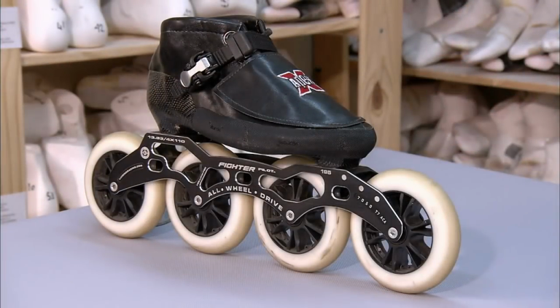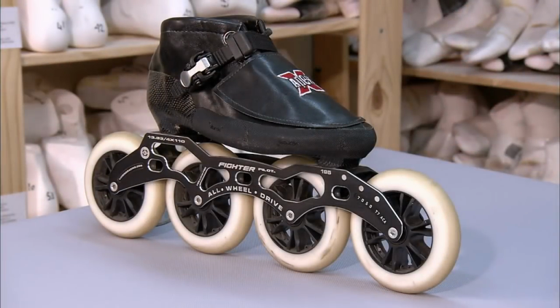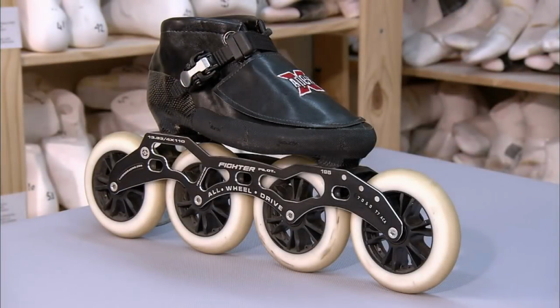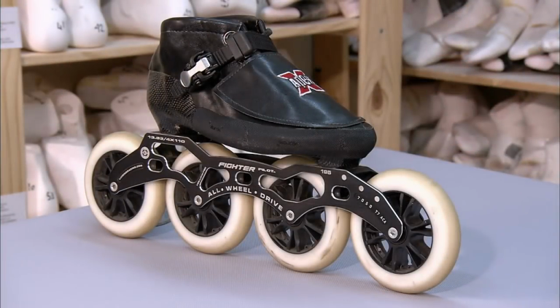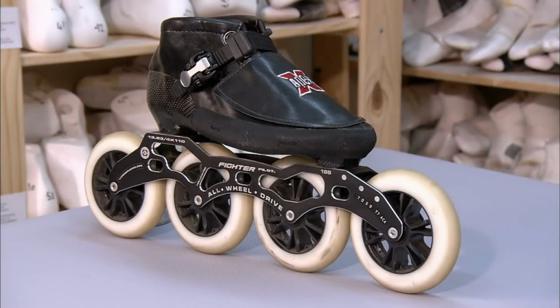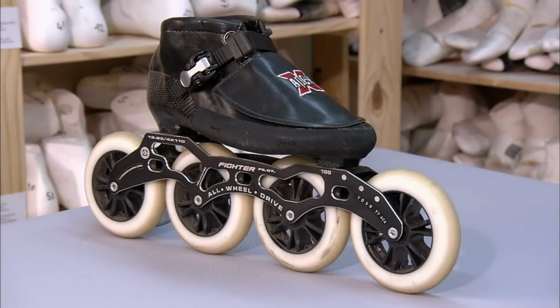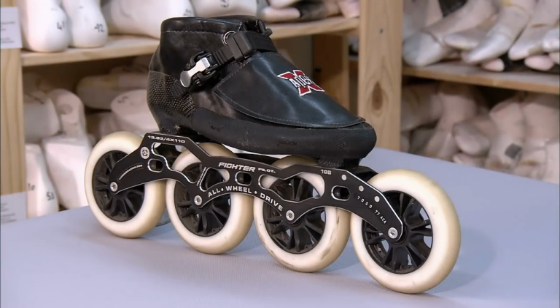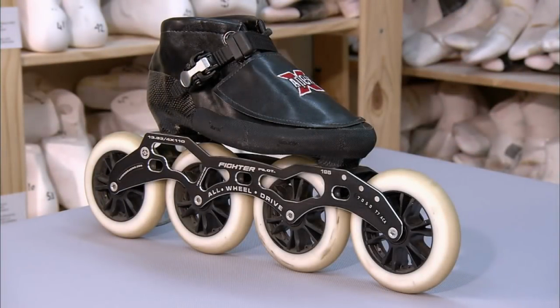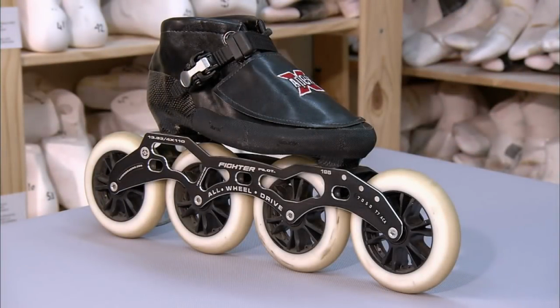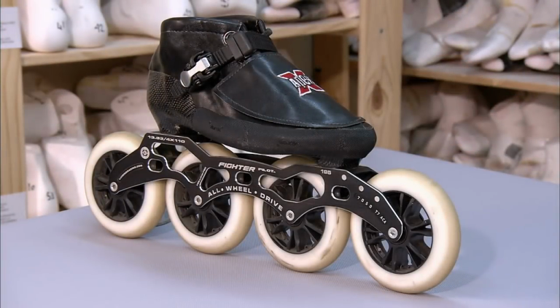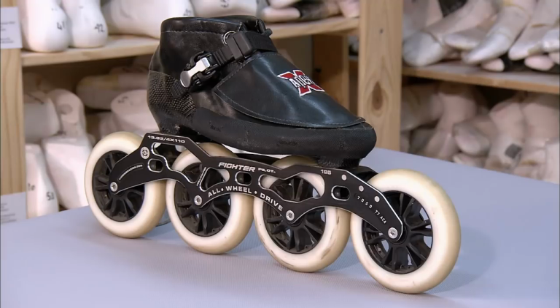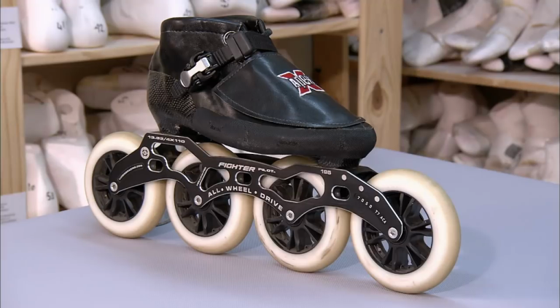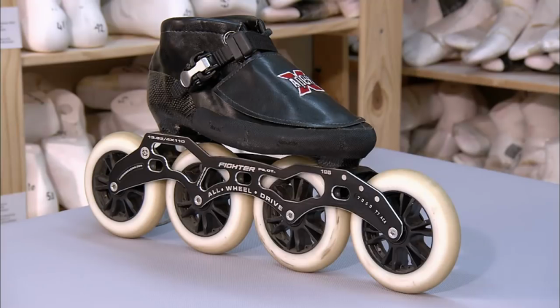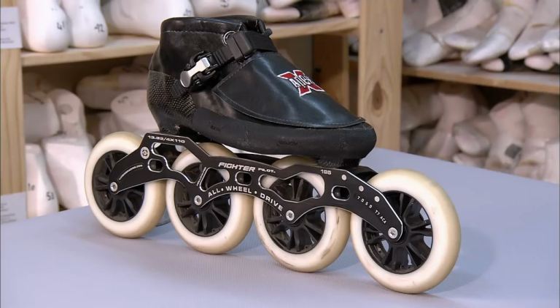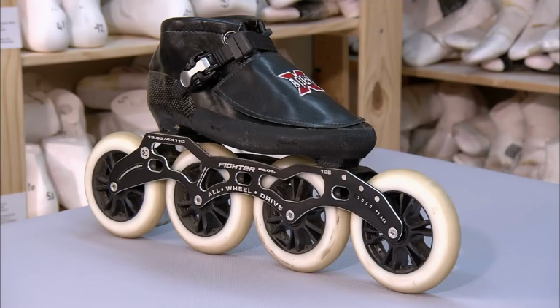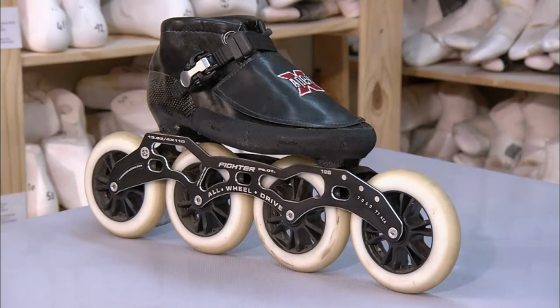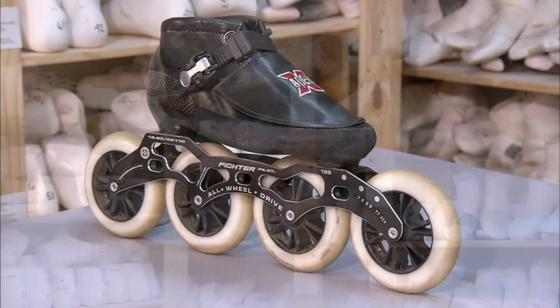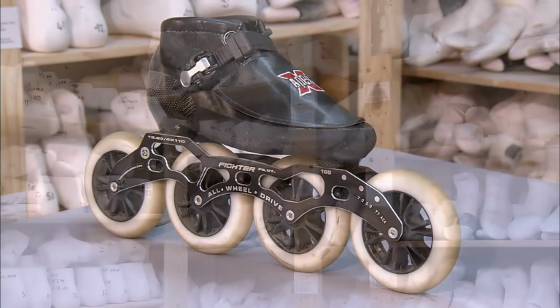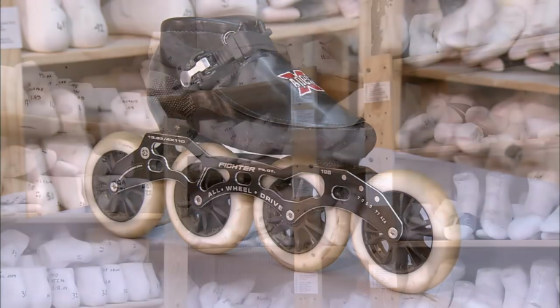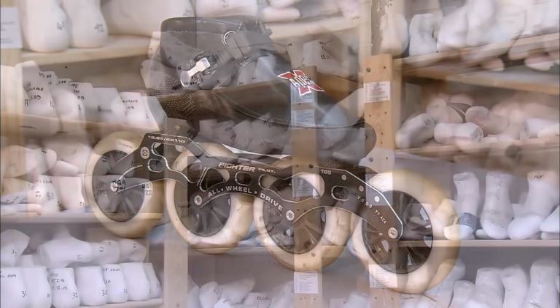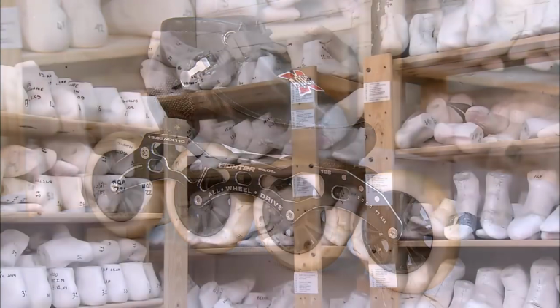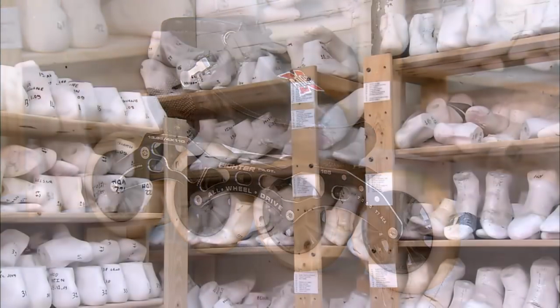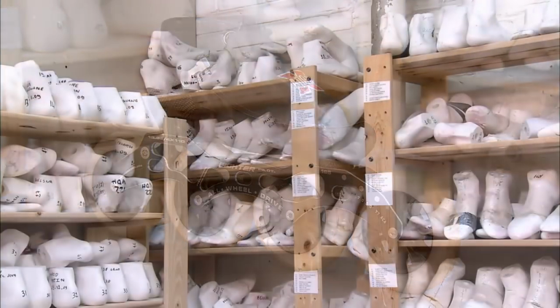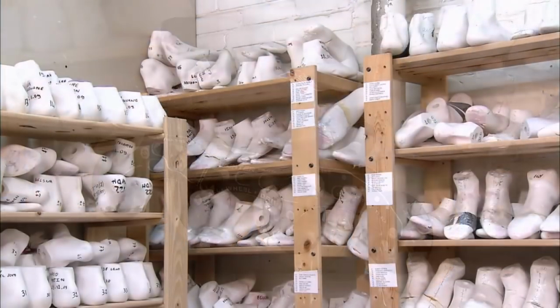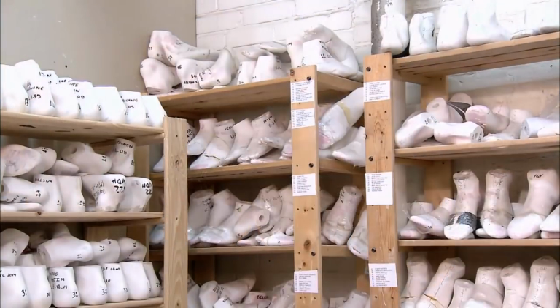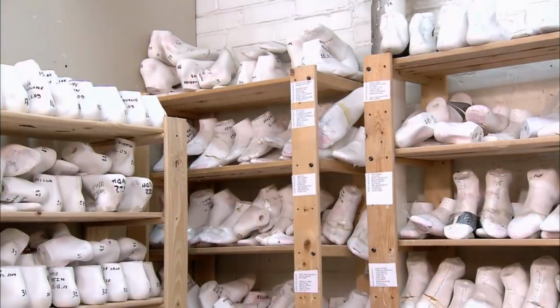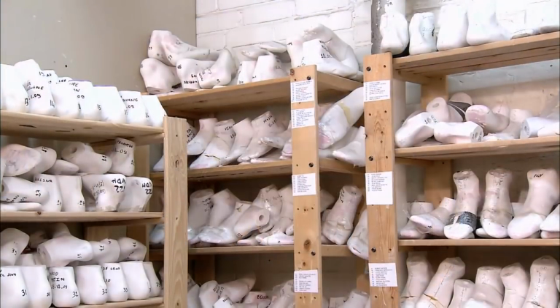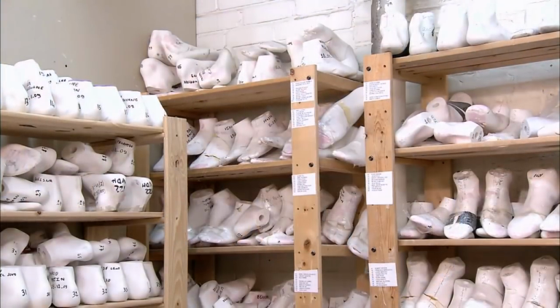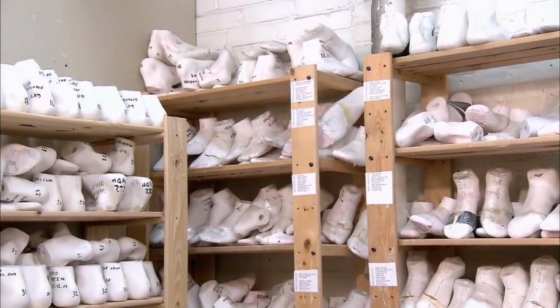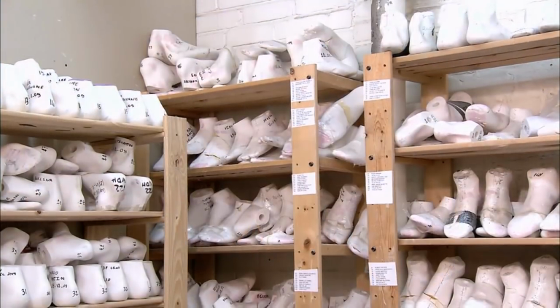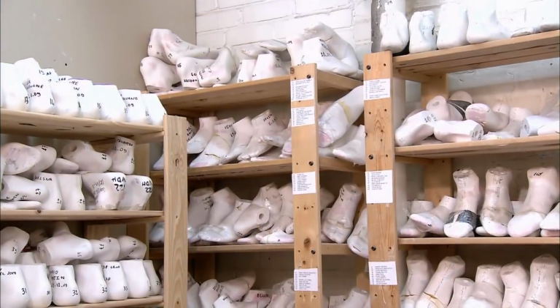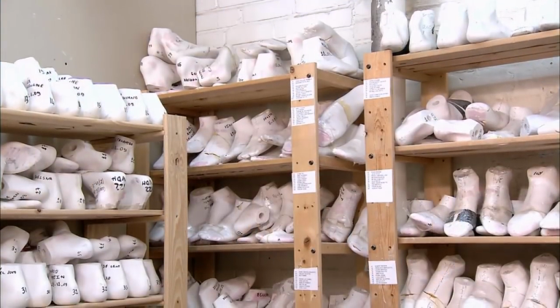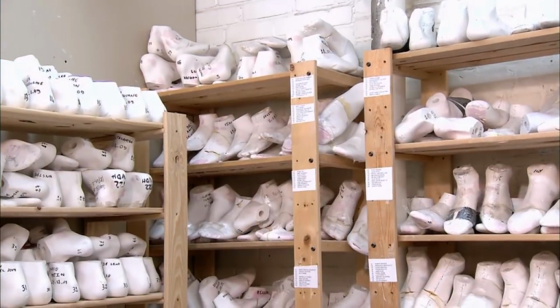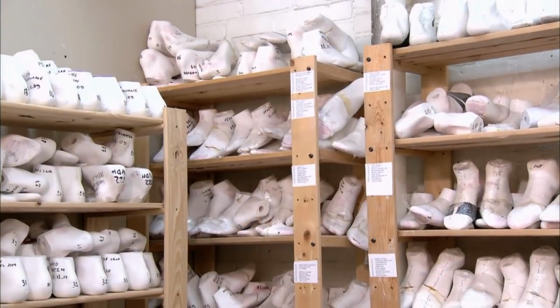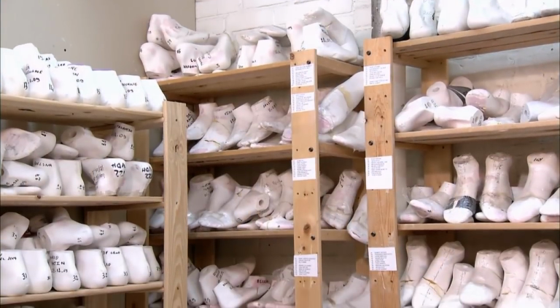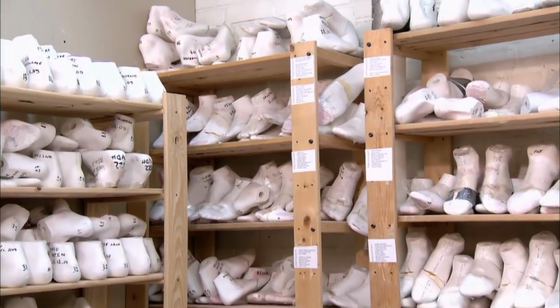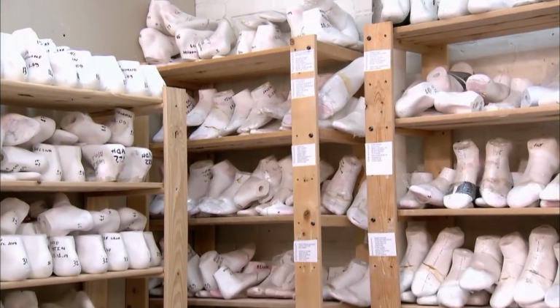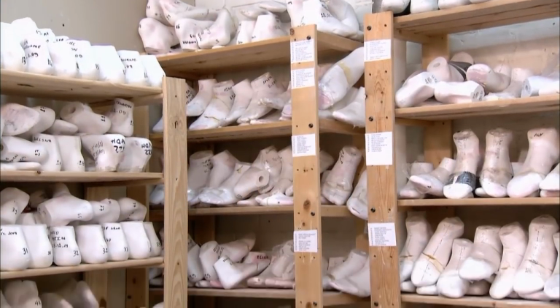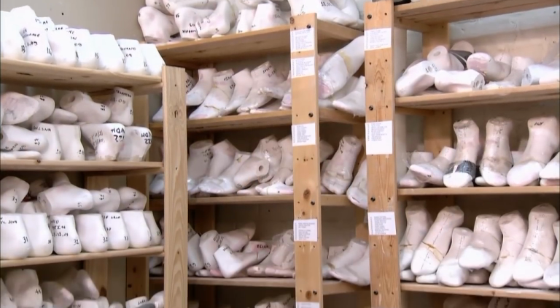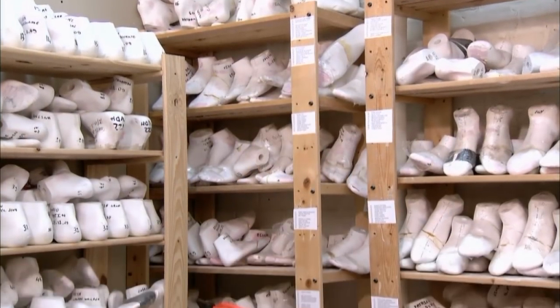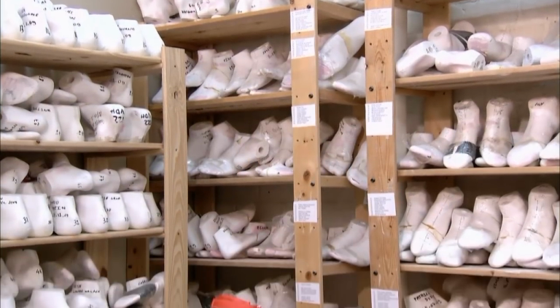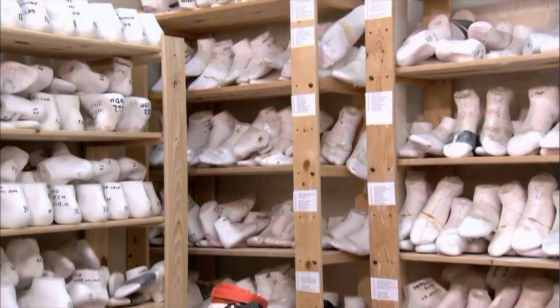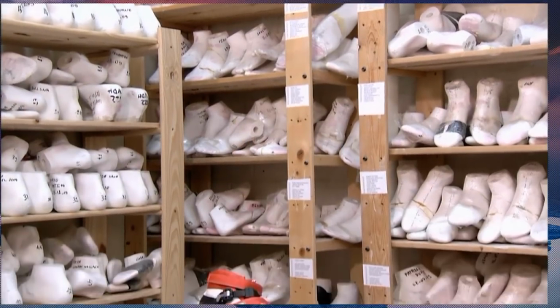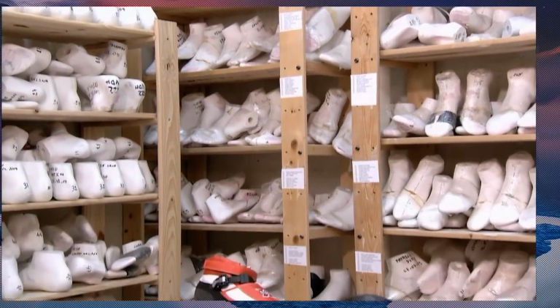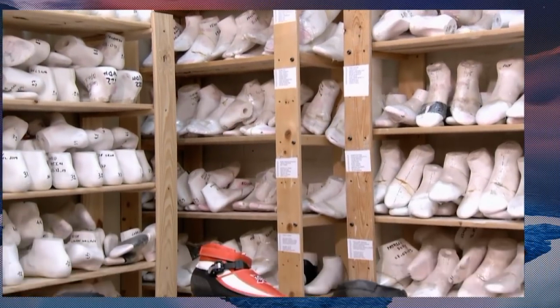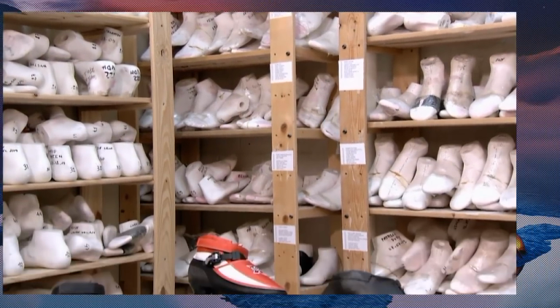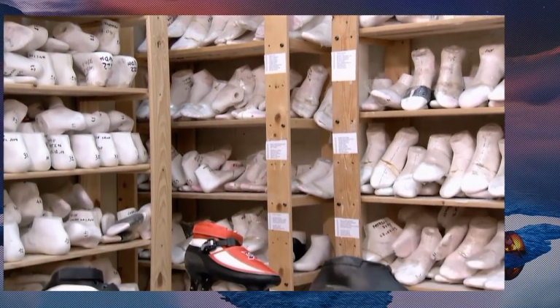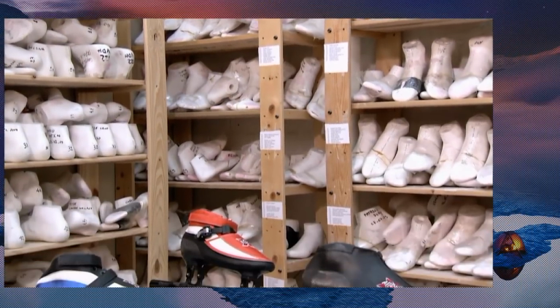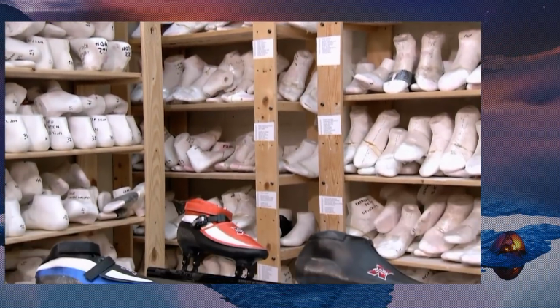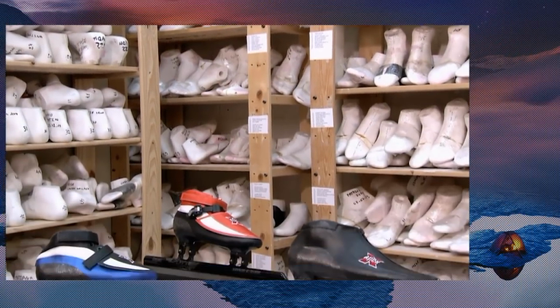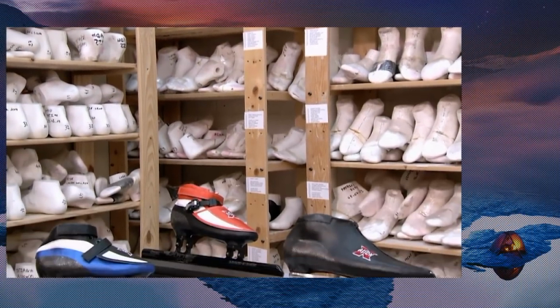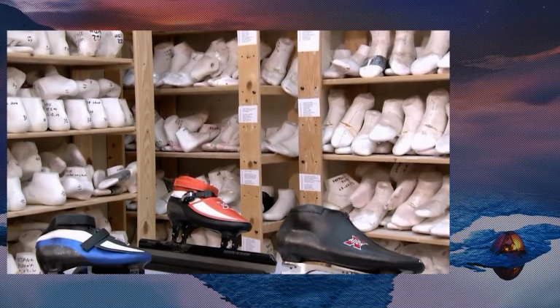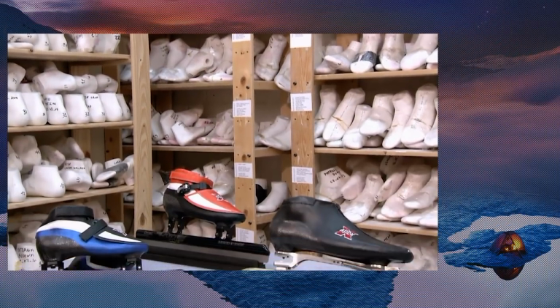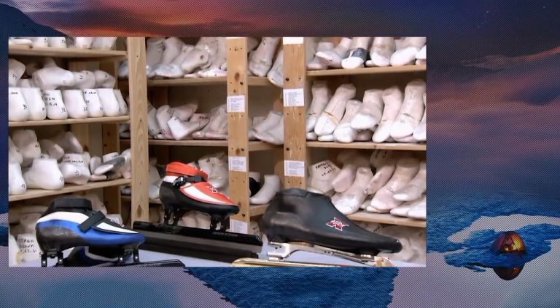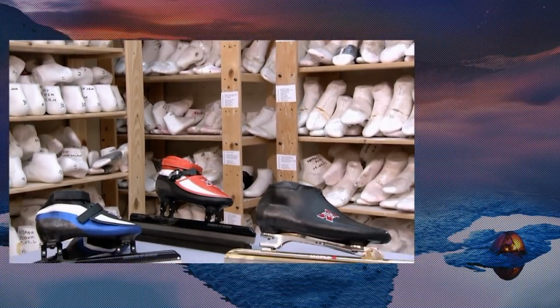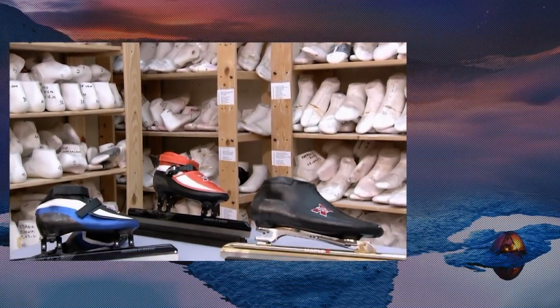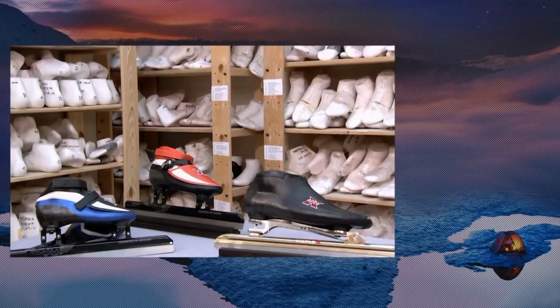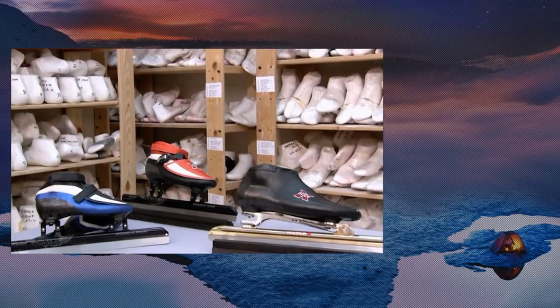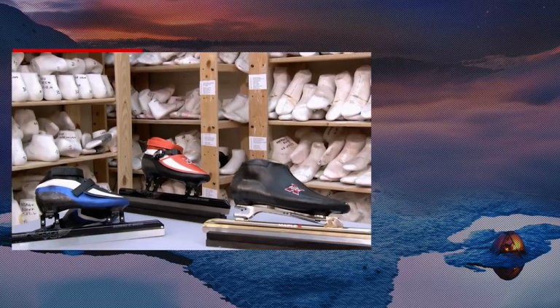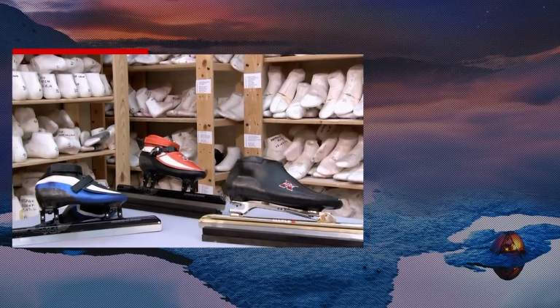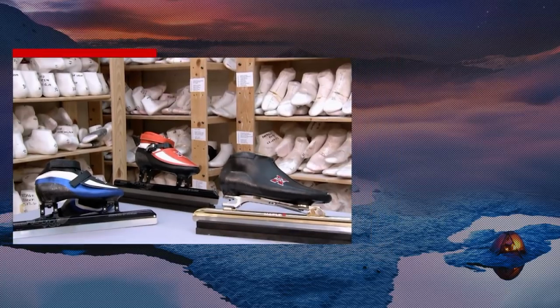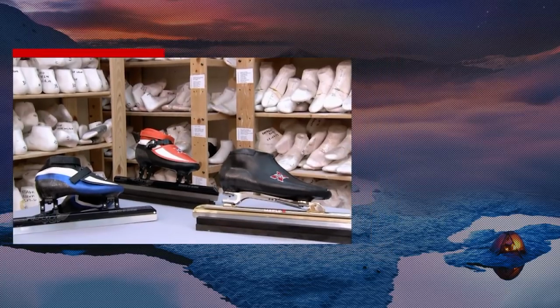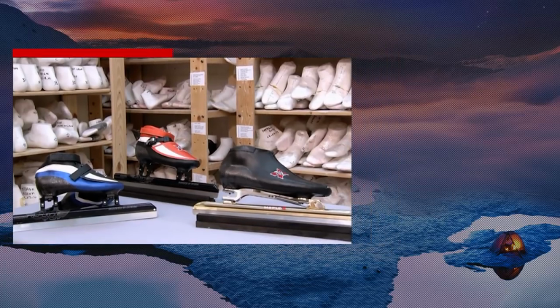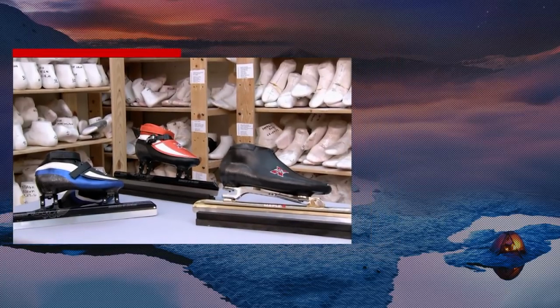The final step is to attach the steel blades. And then, well, it's time to get your skates on.